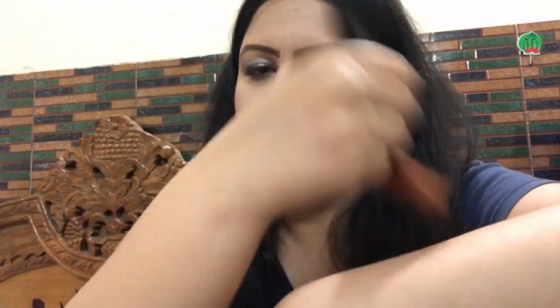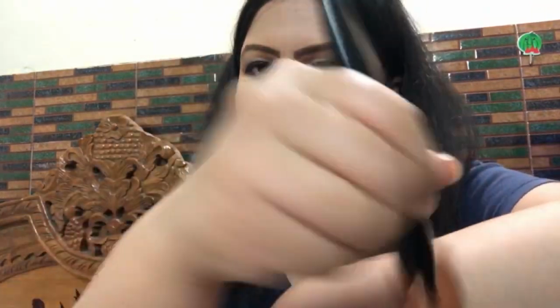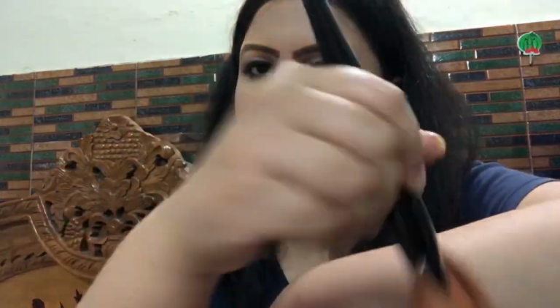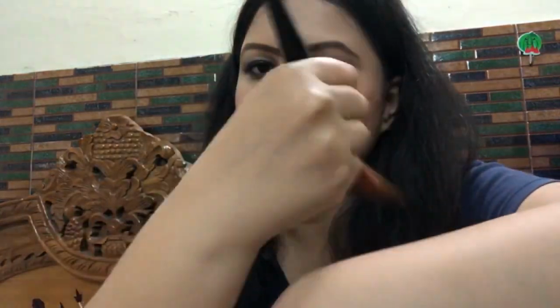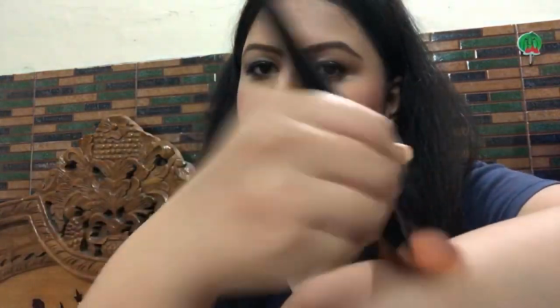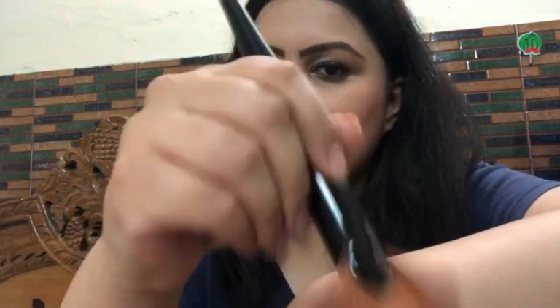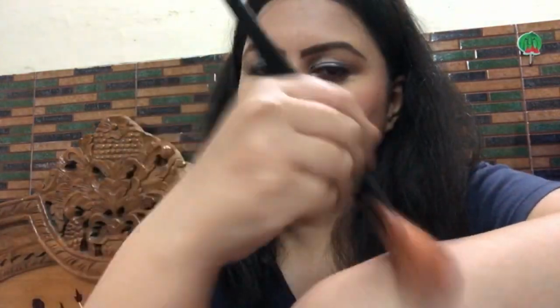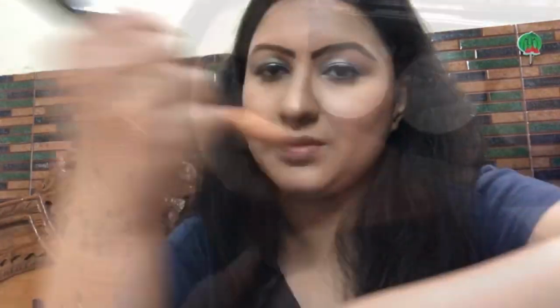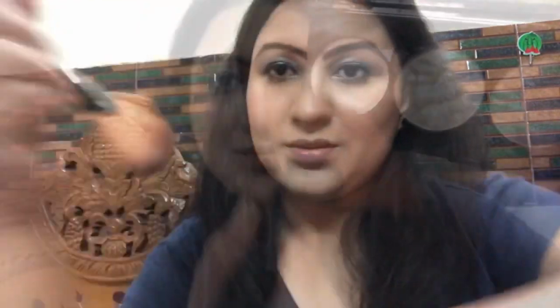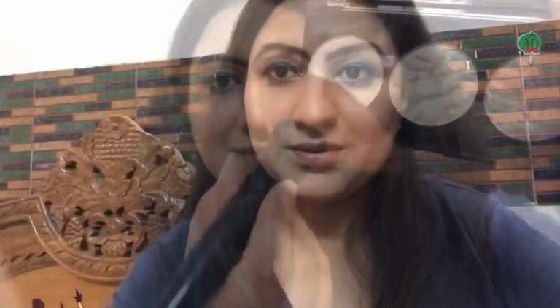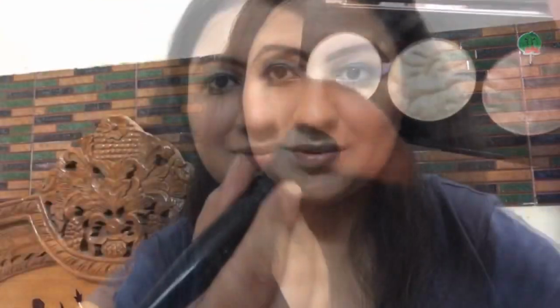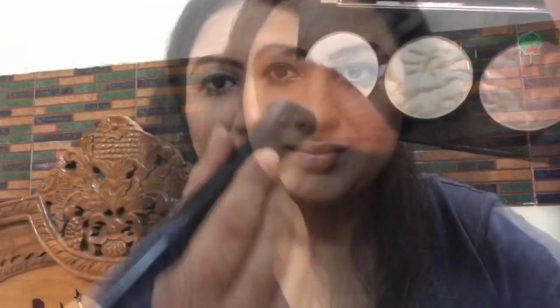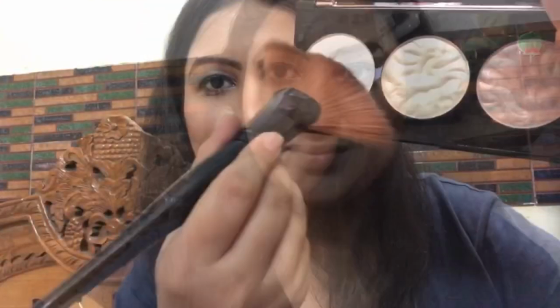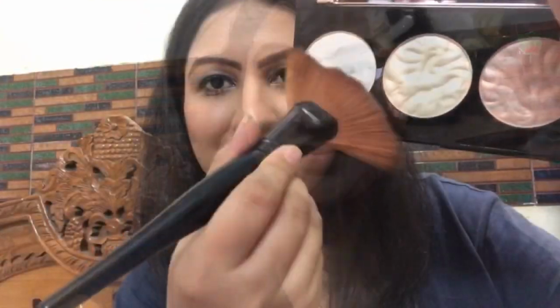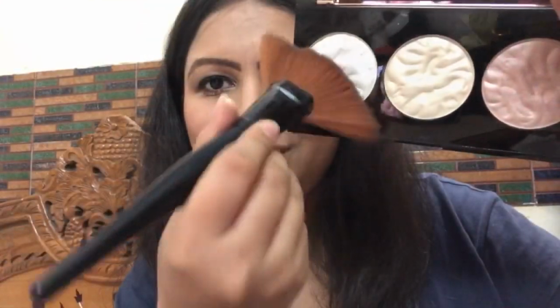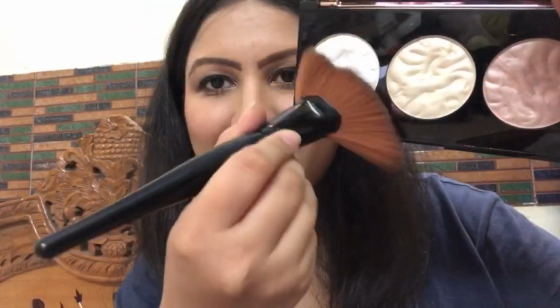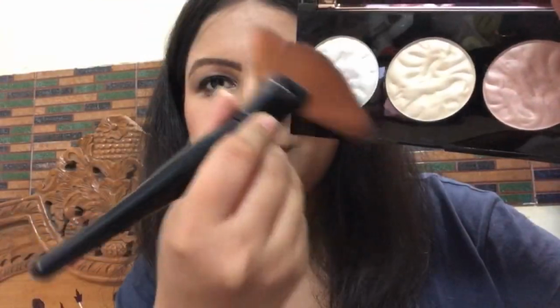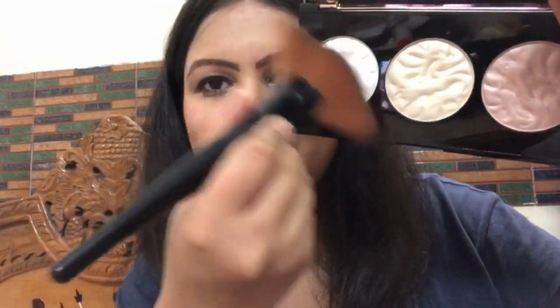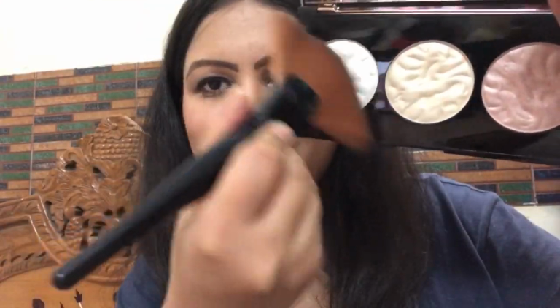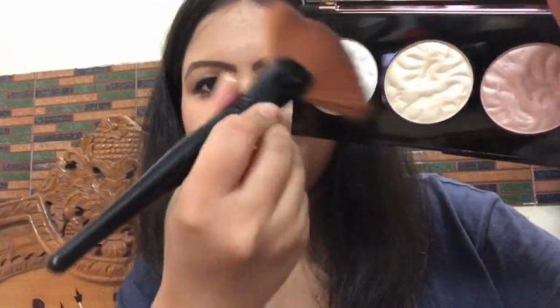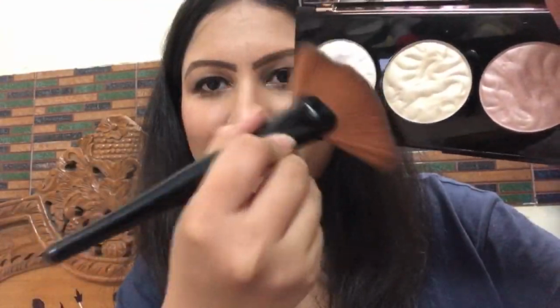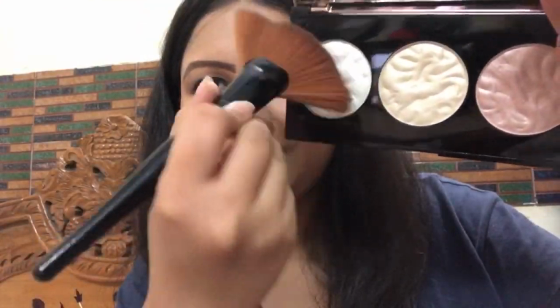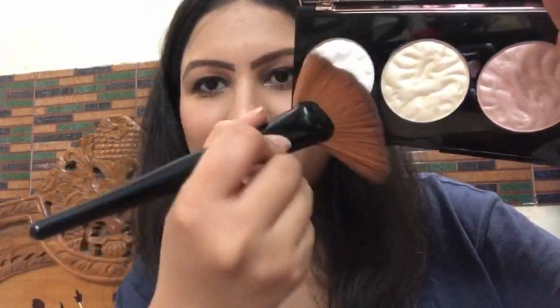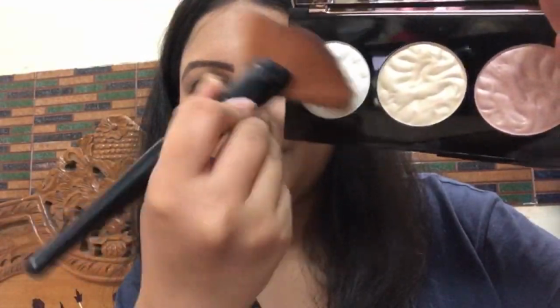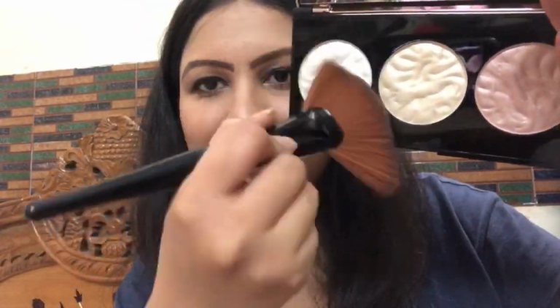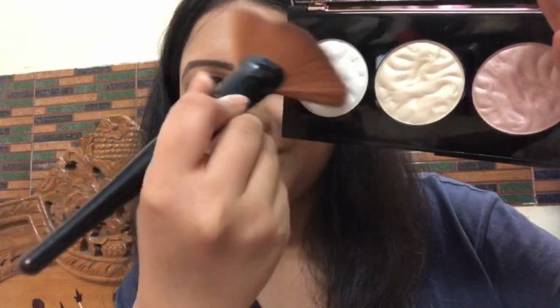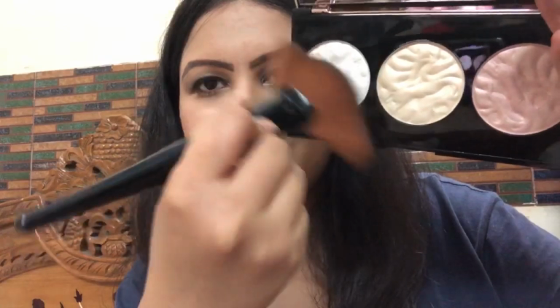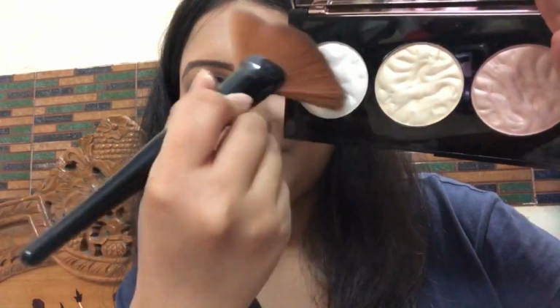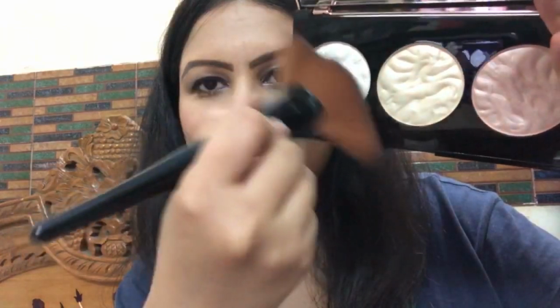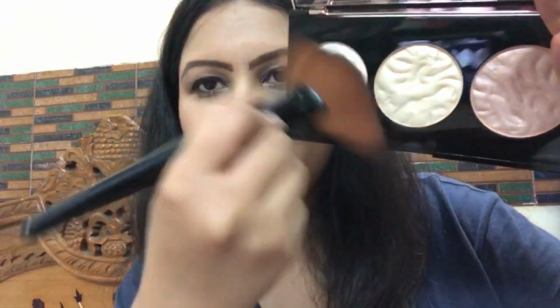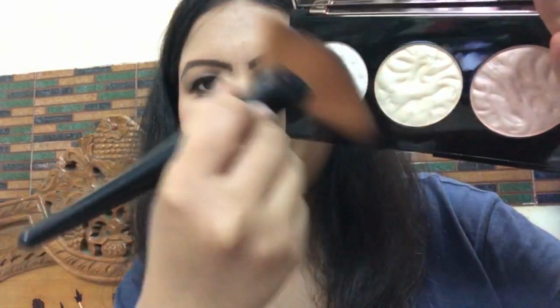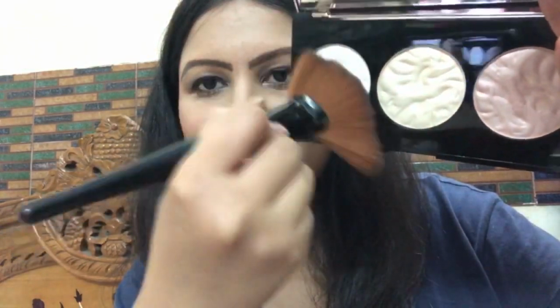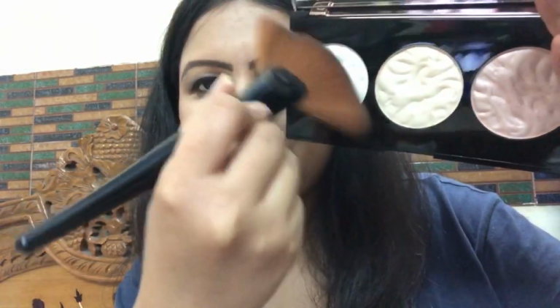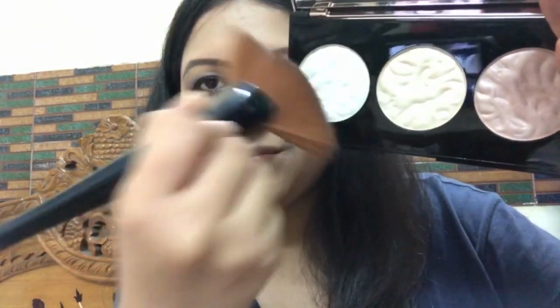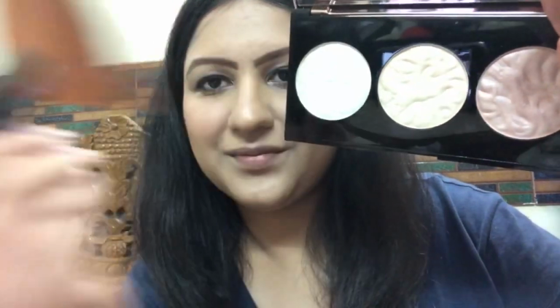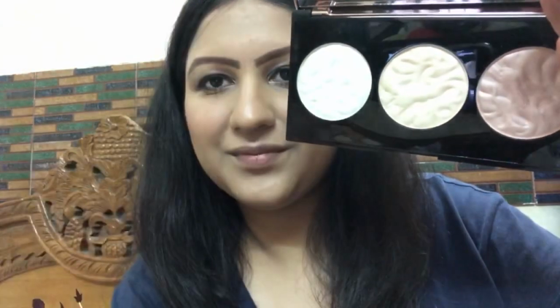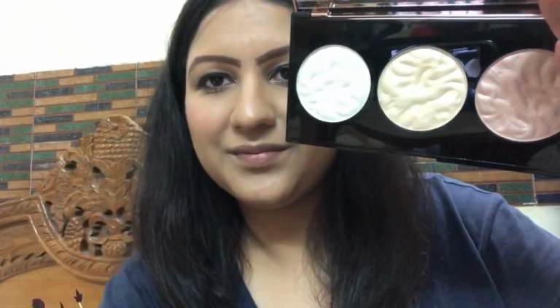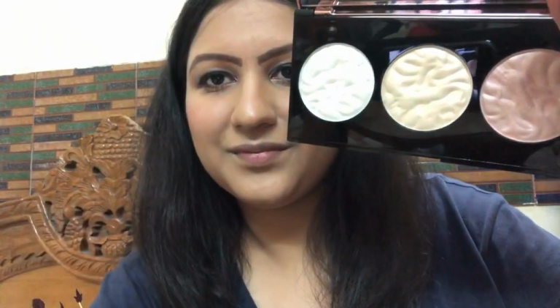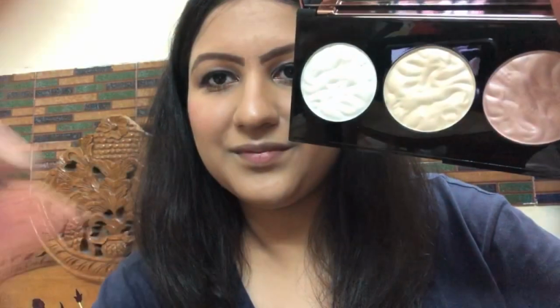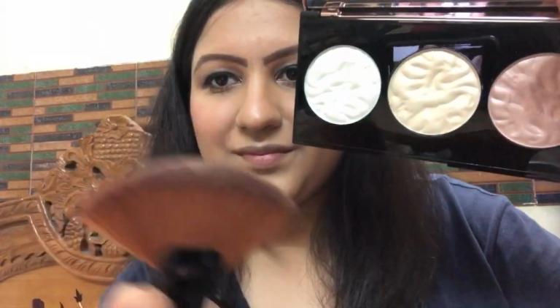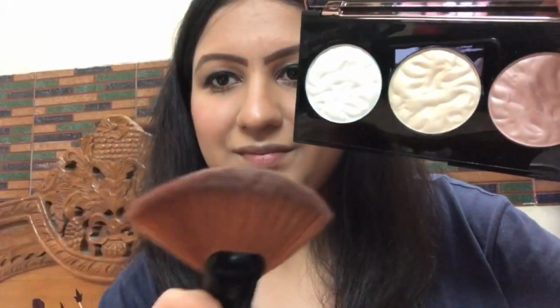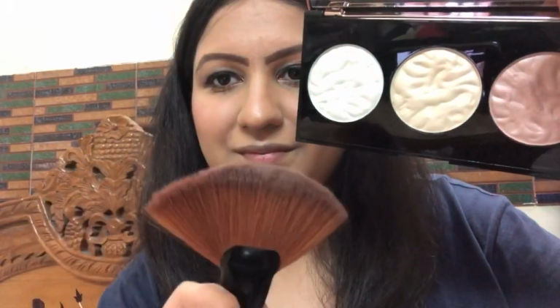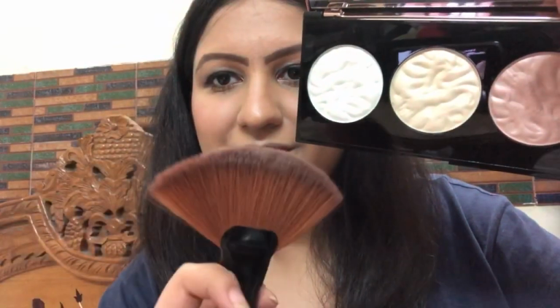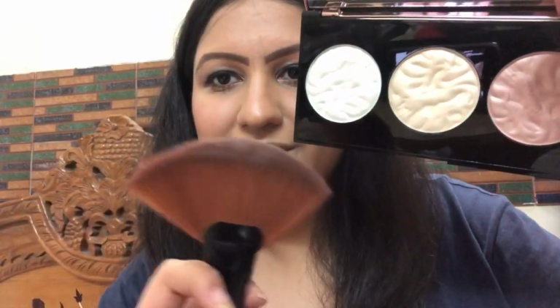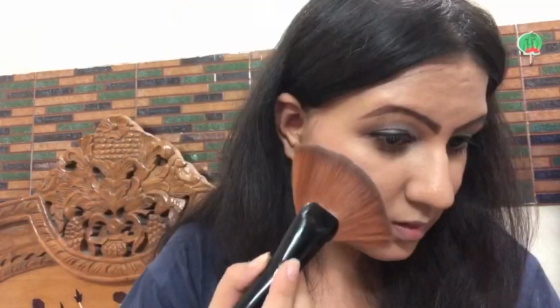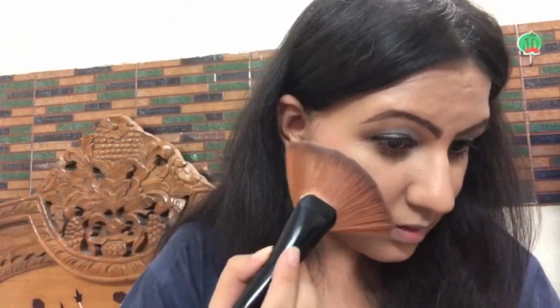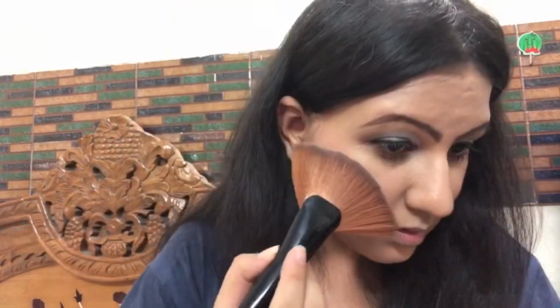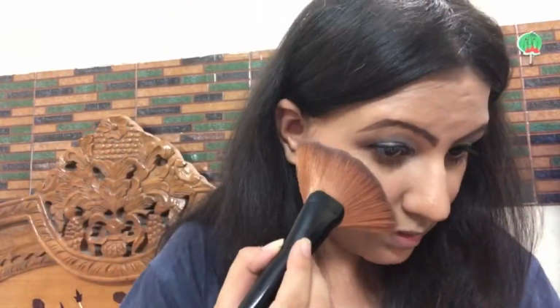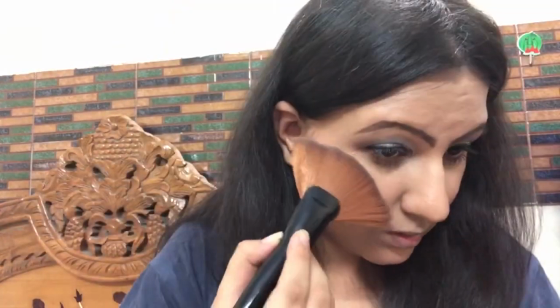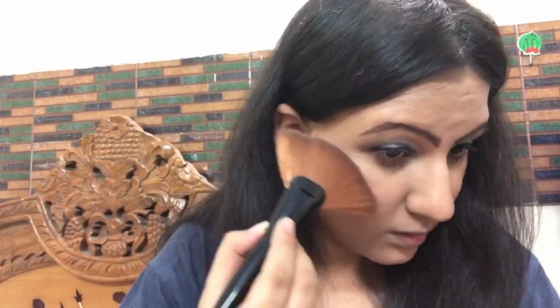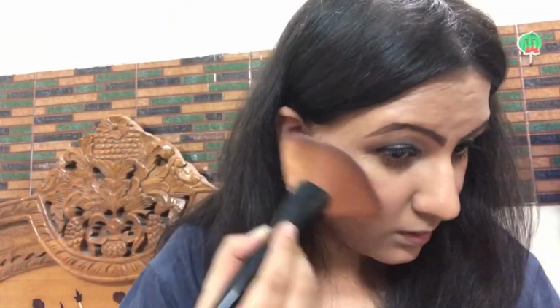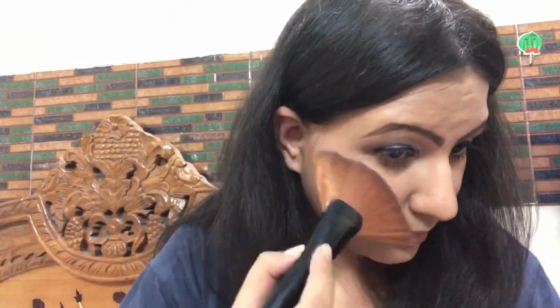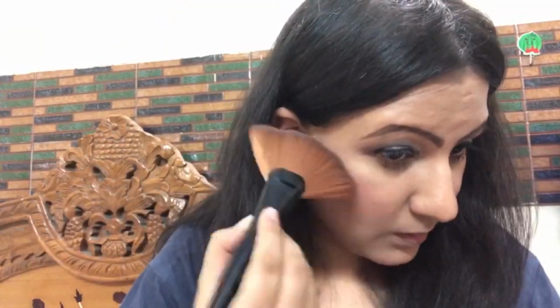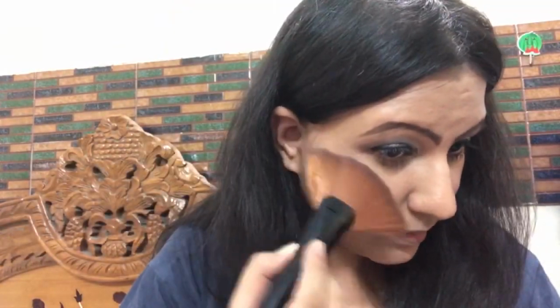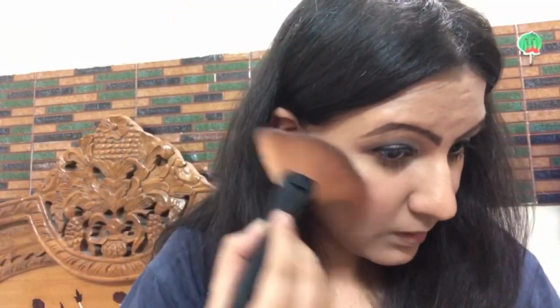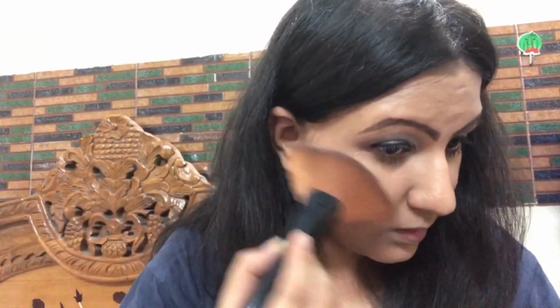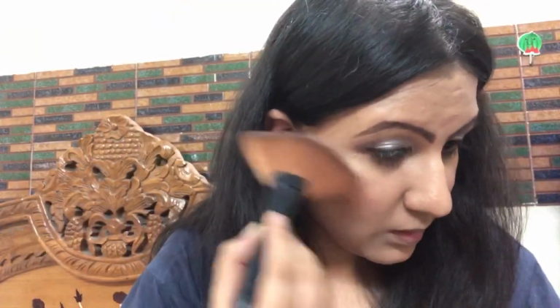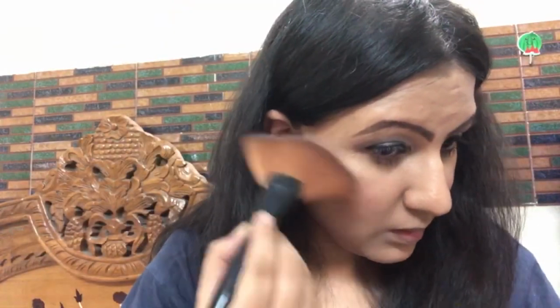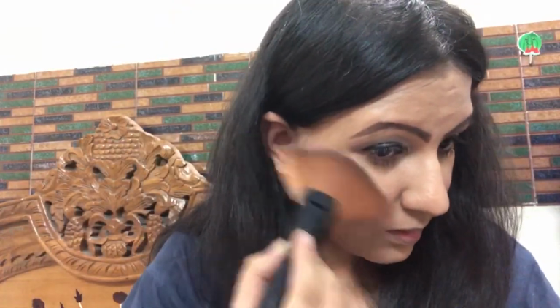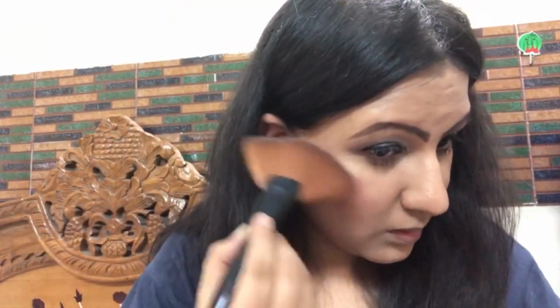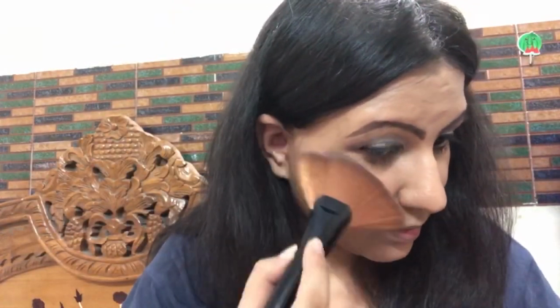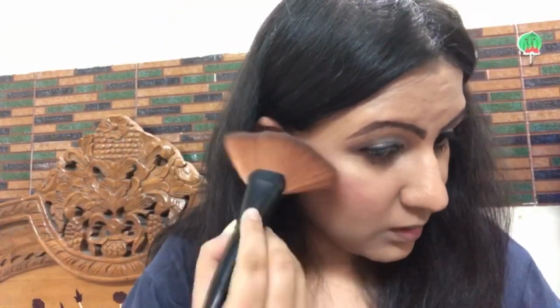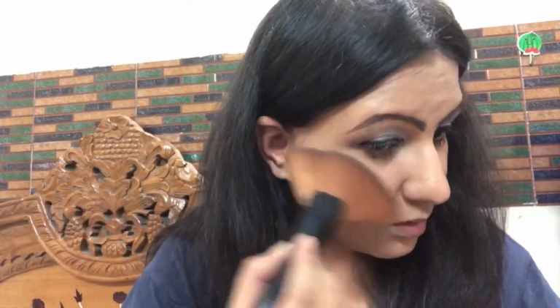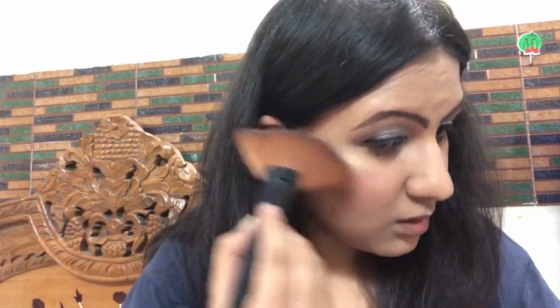After that, you have to clean your brush on your hand. Otherwise, you will mix your blush in your highlighter. You can use the blush as well — if you apply it, it will be better.